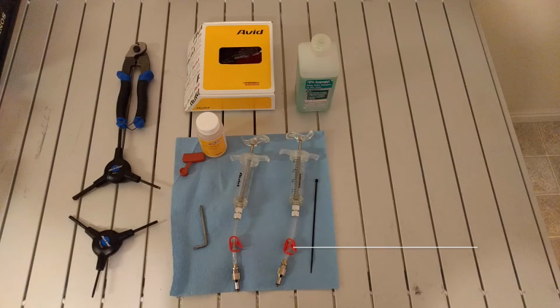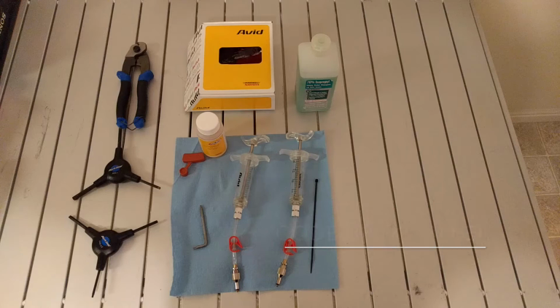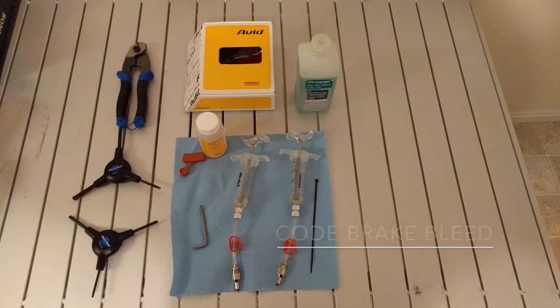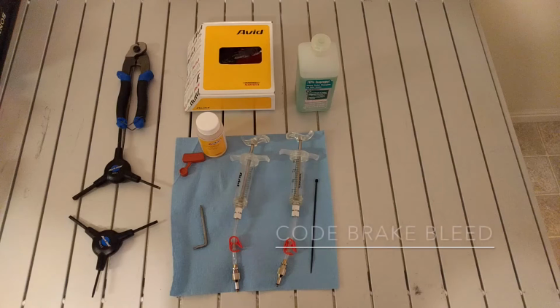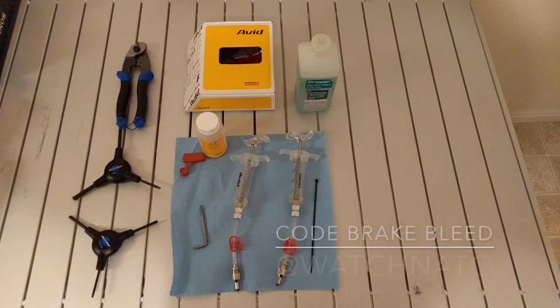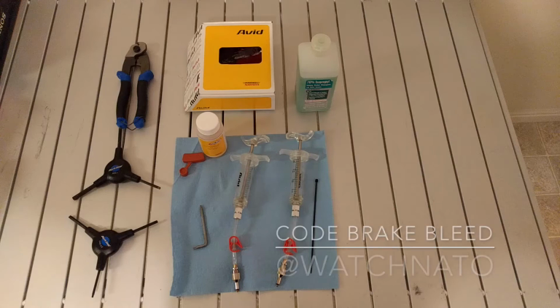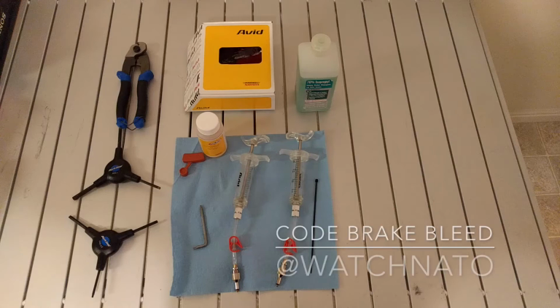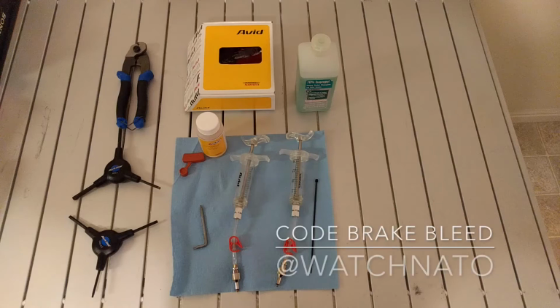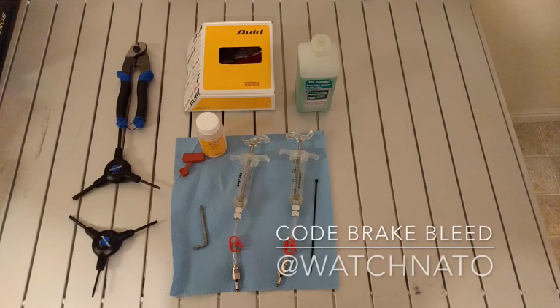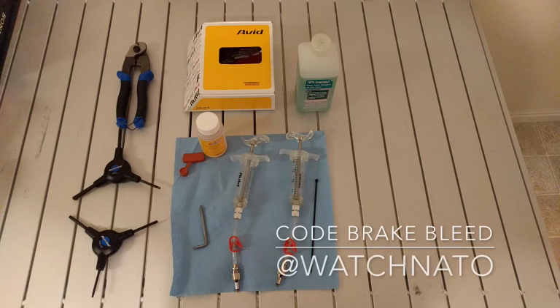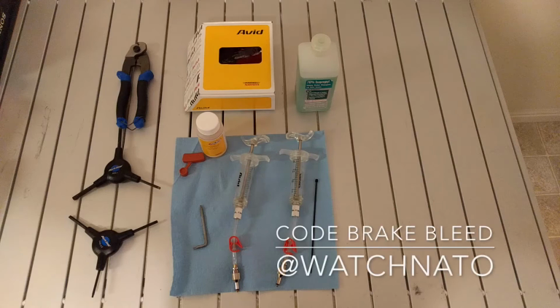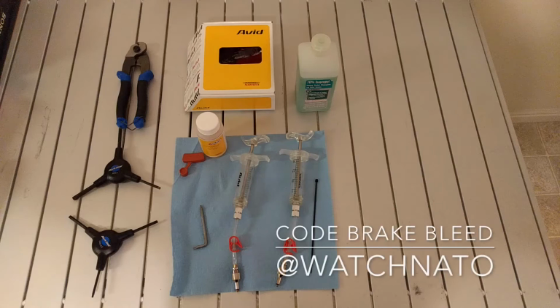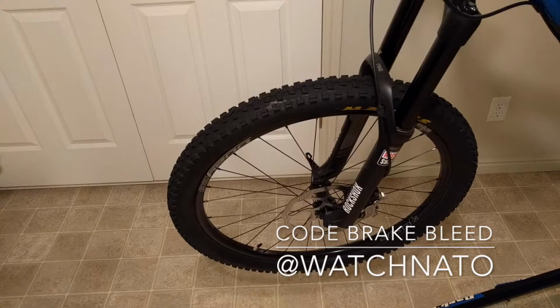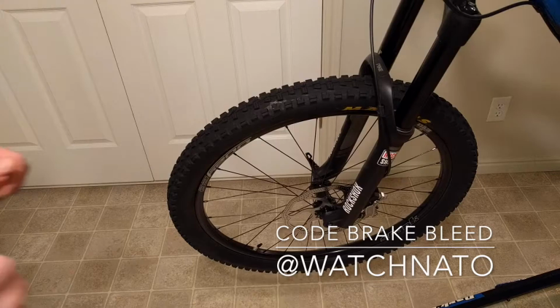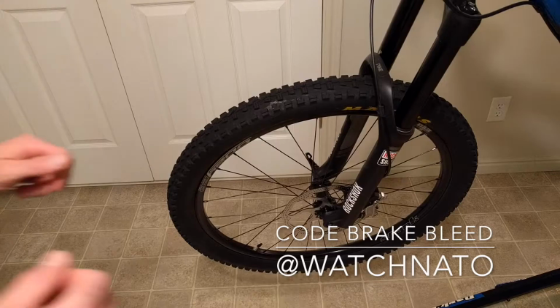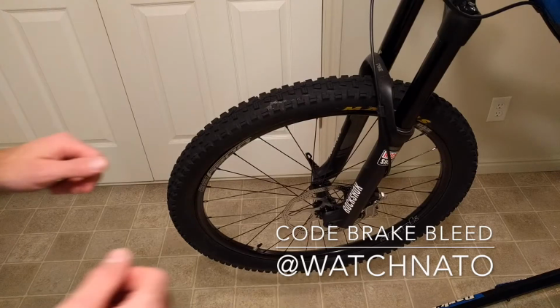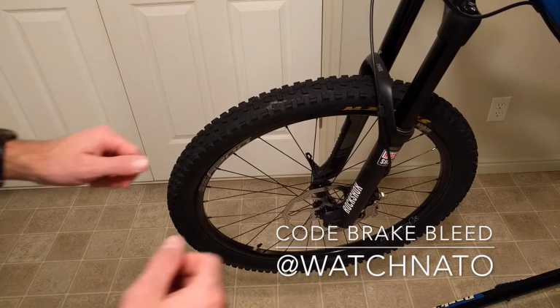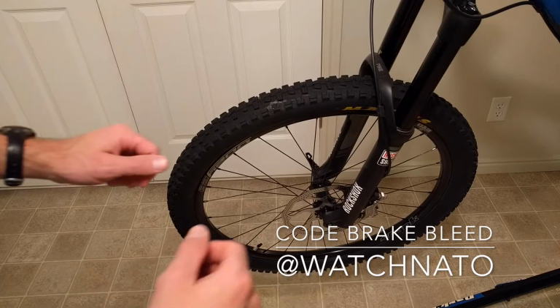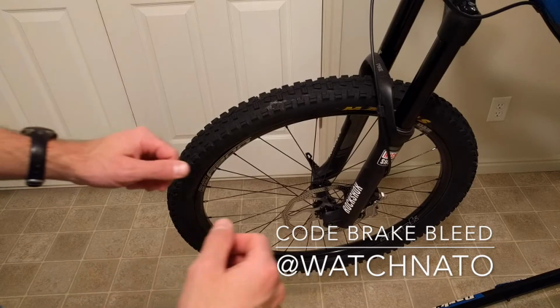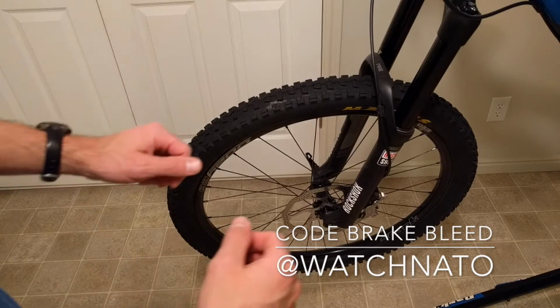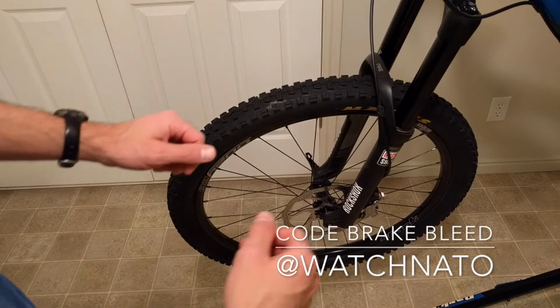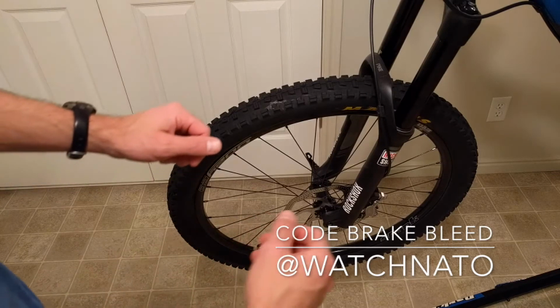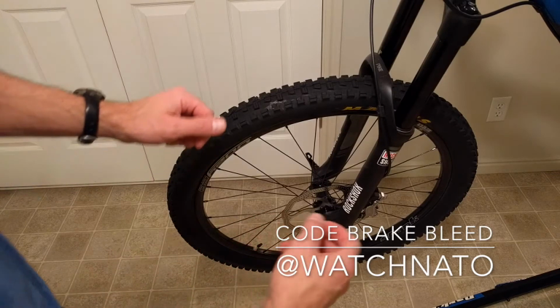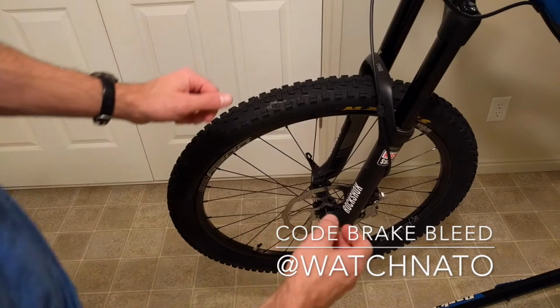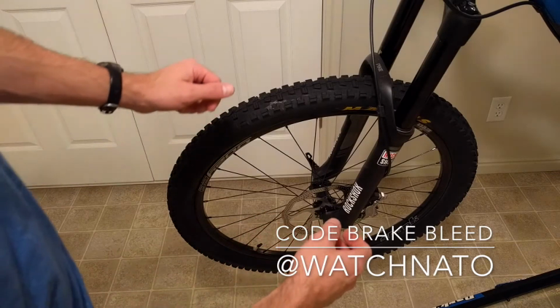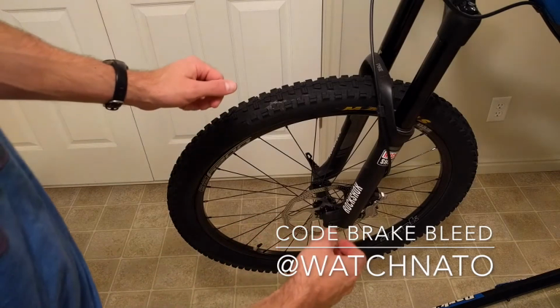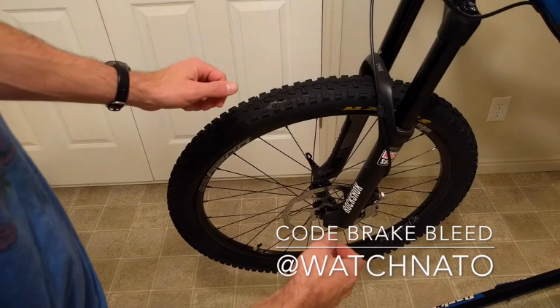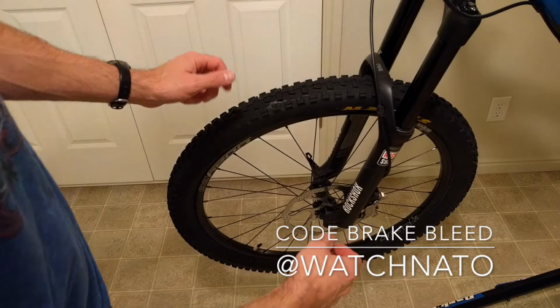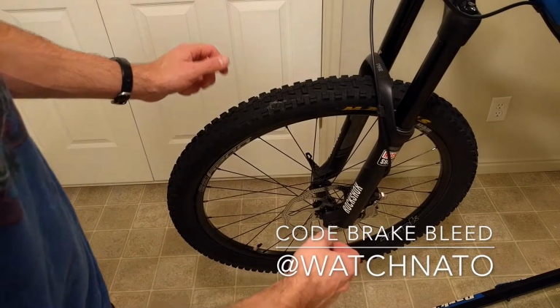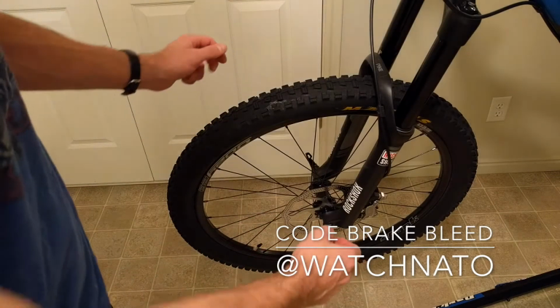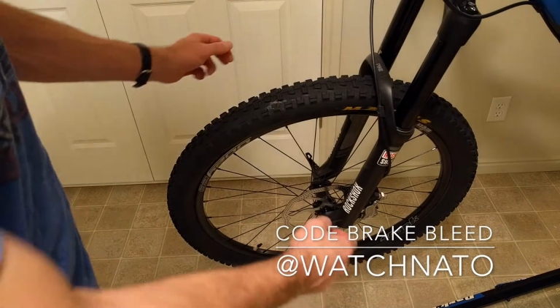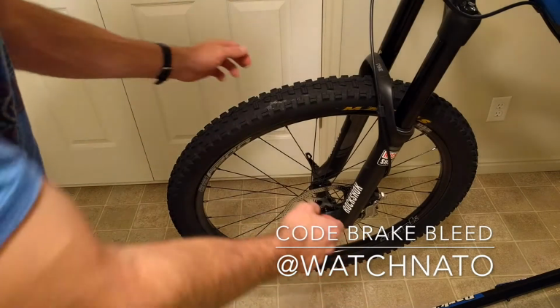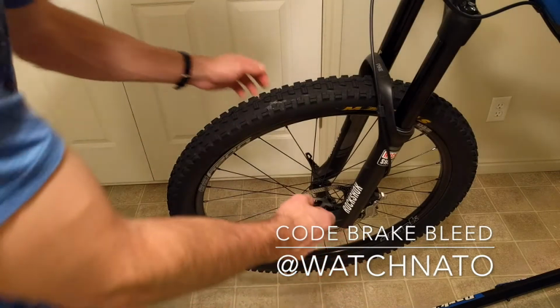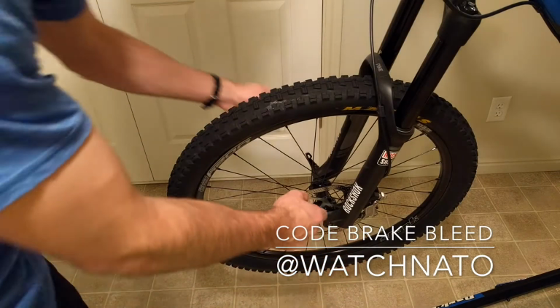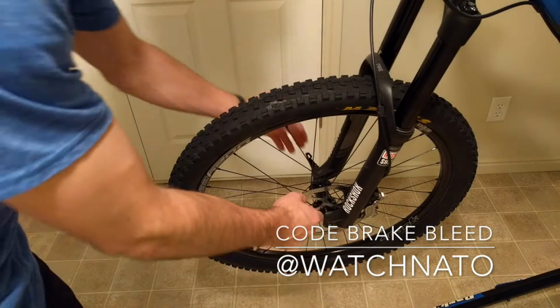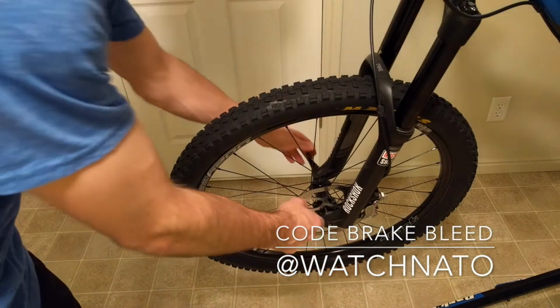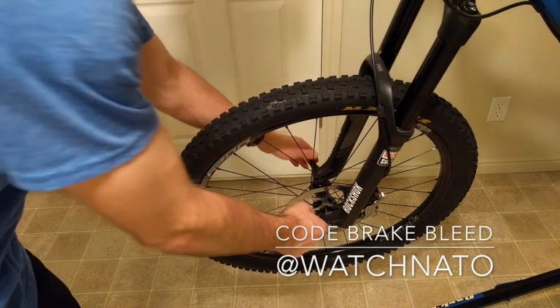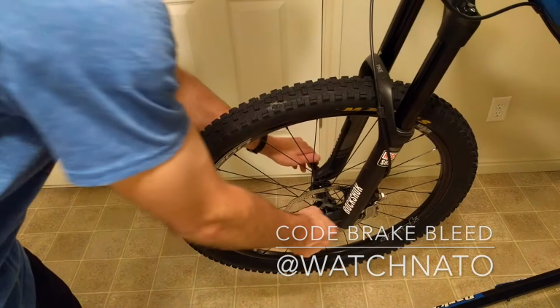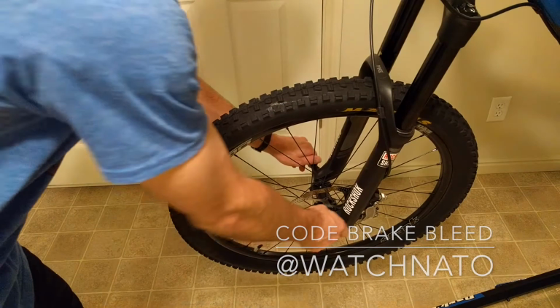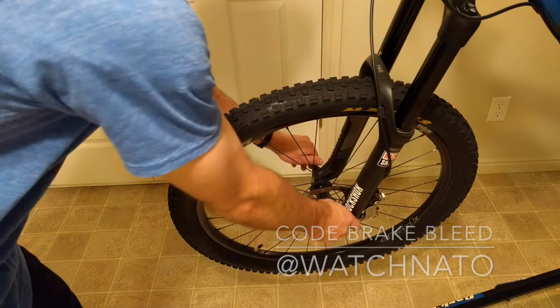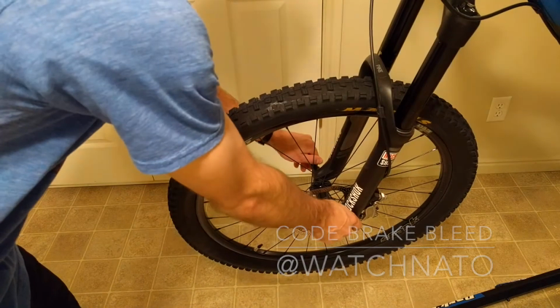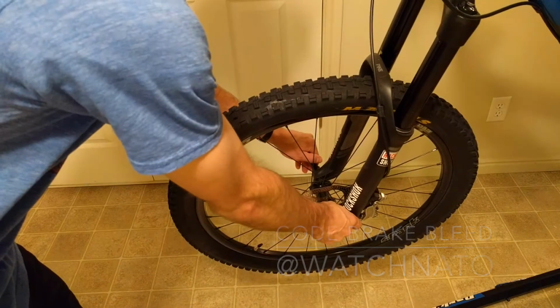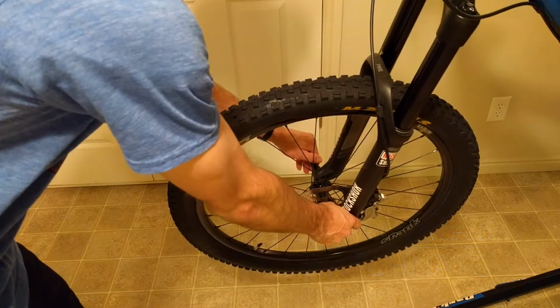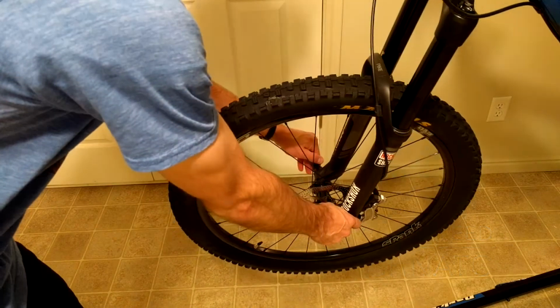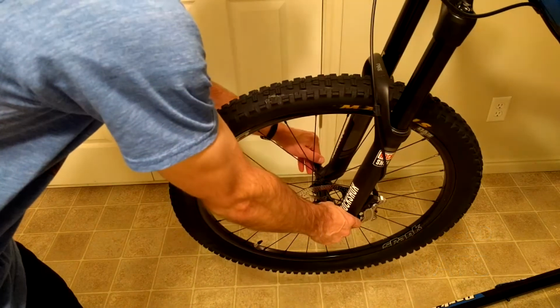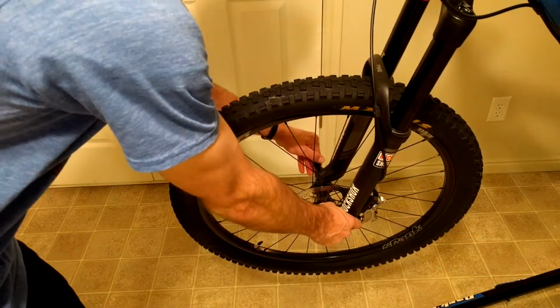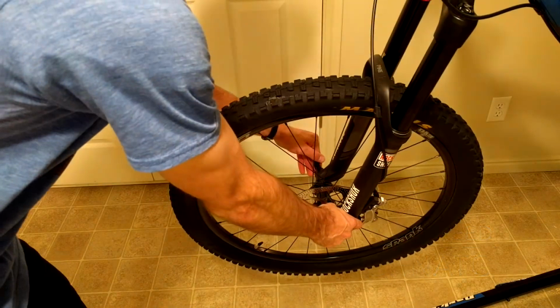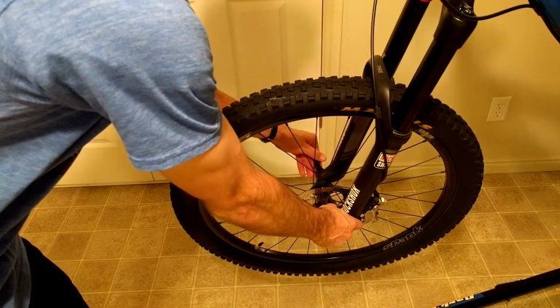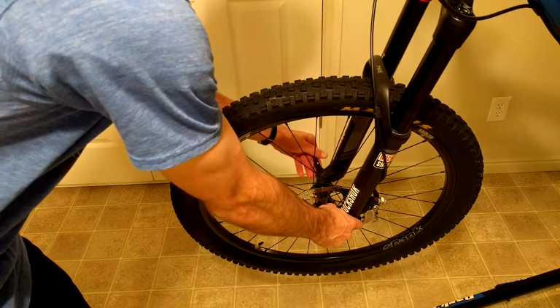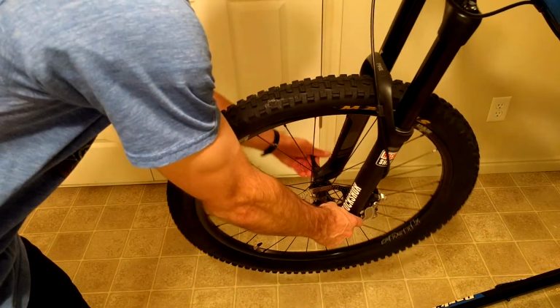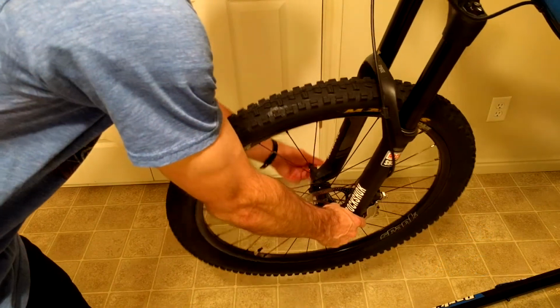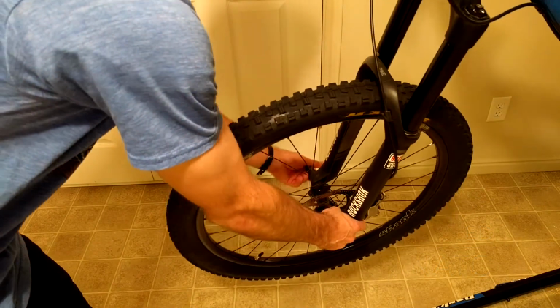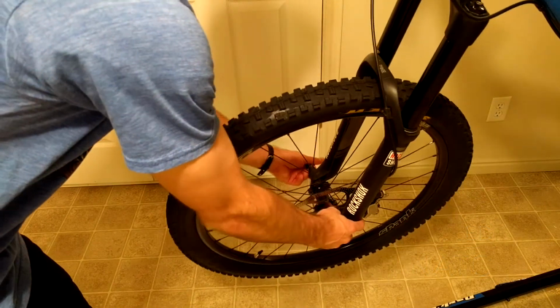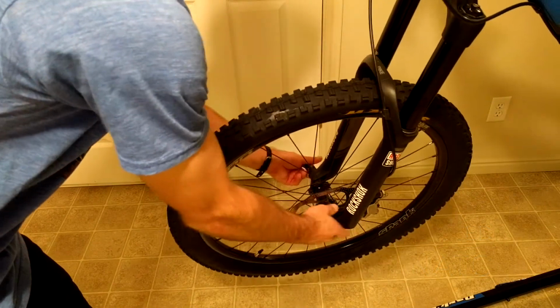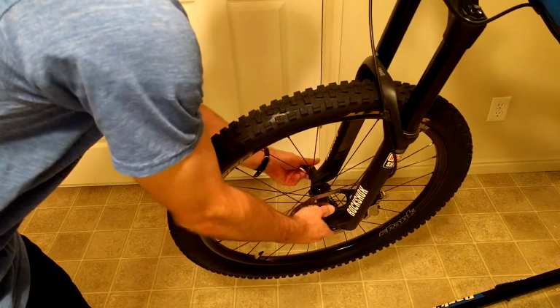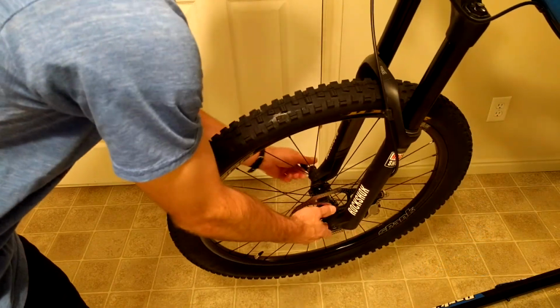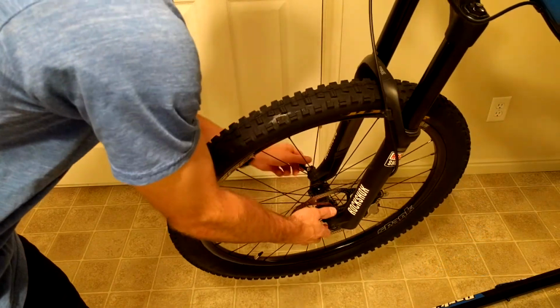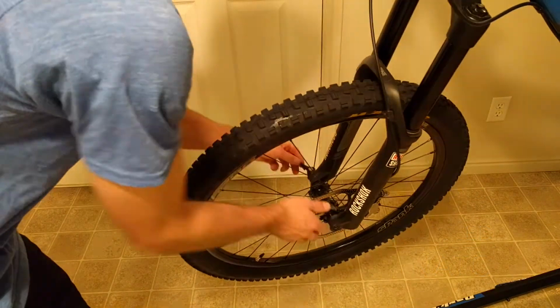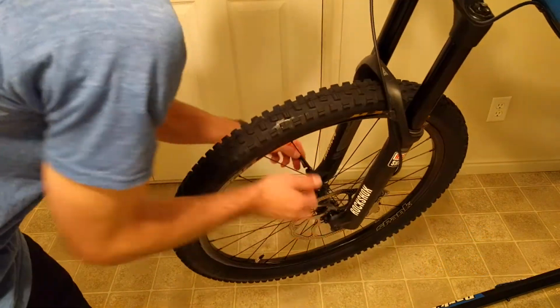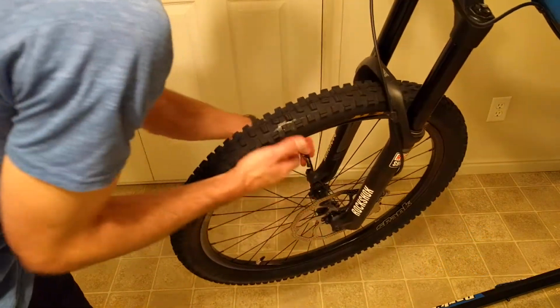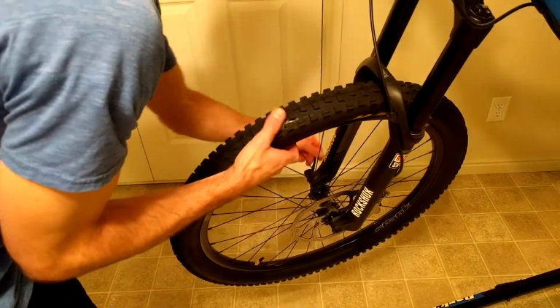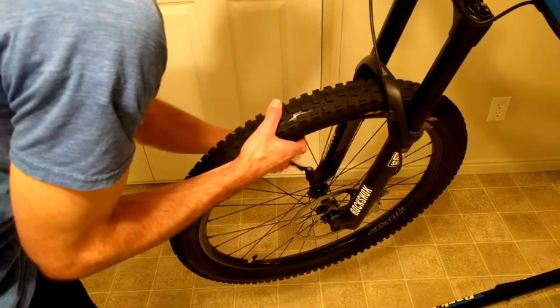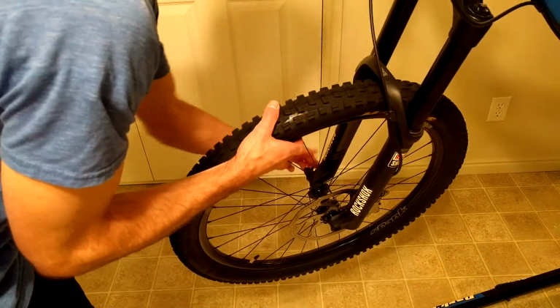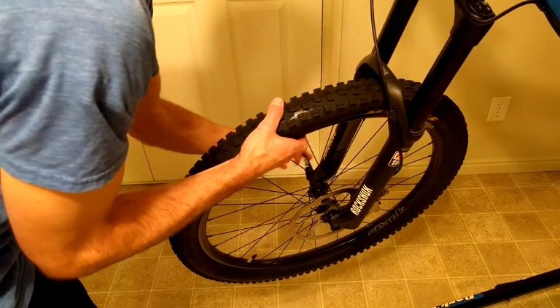Hey YouTube, today we have the SRAM Code brakes and I'm going to show you how to bleed them.